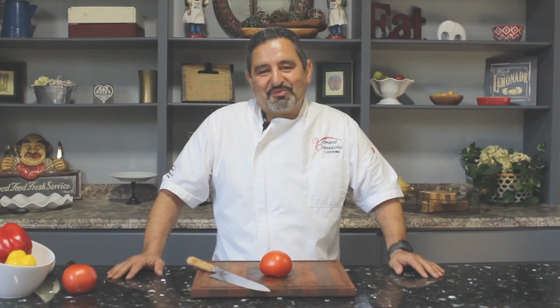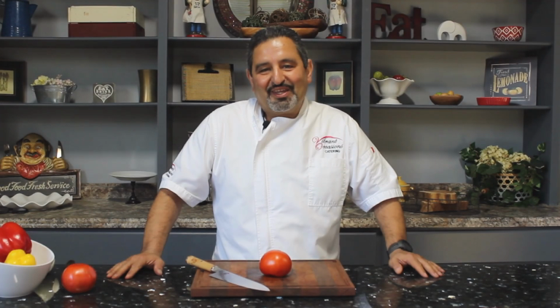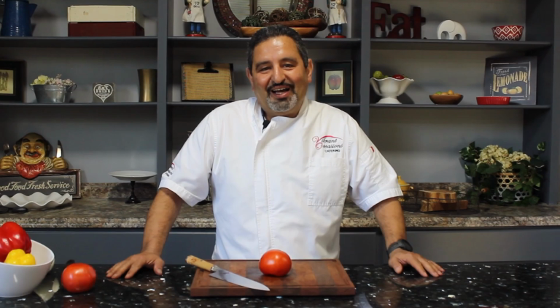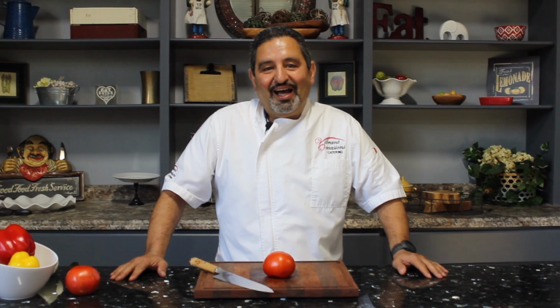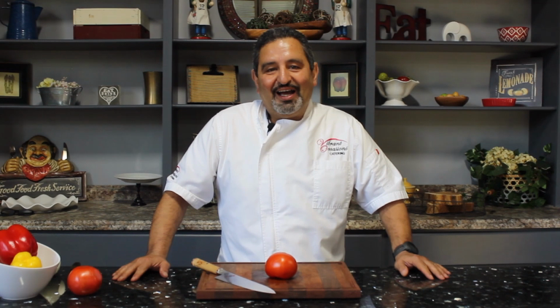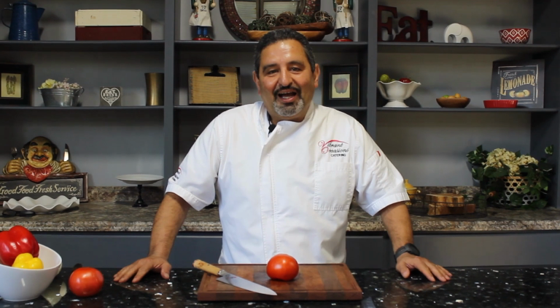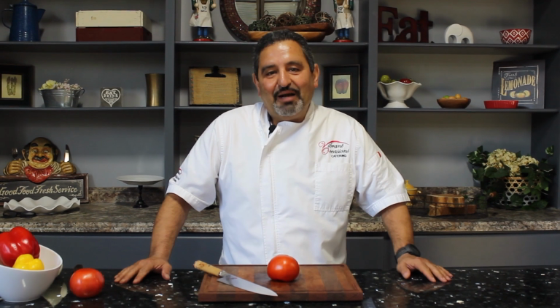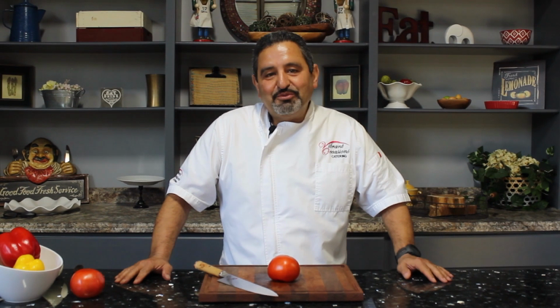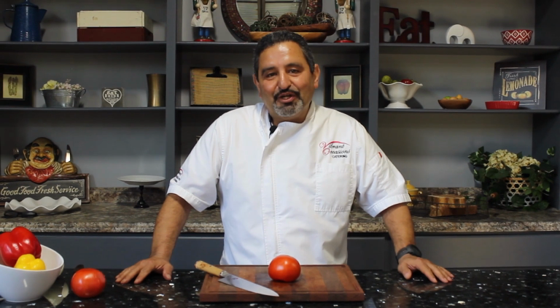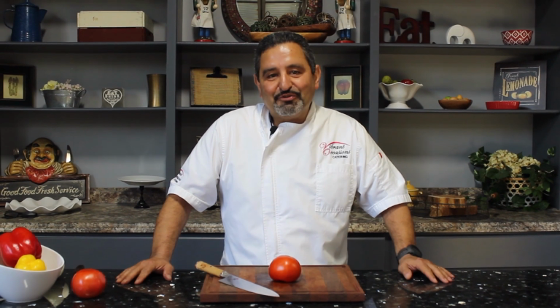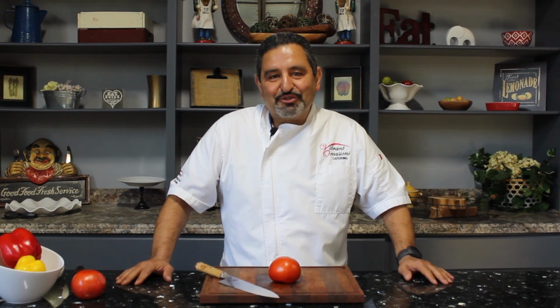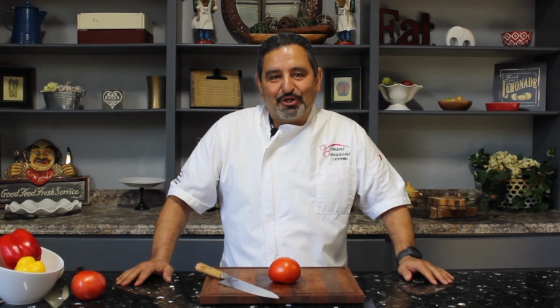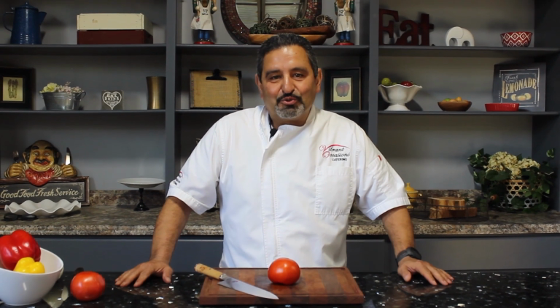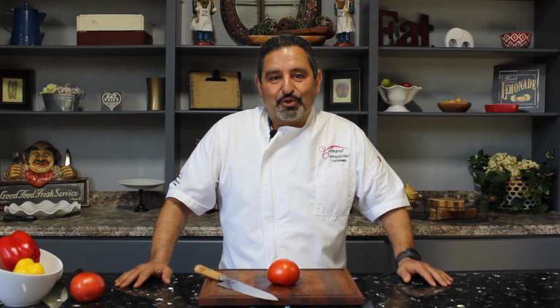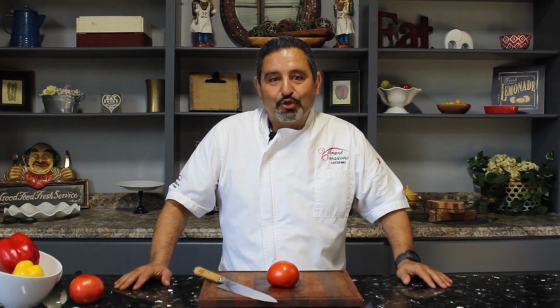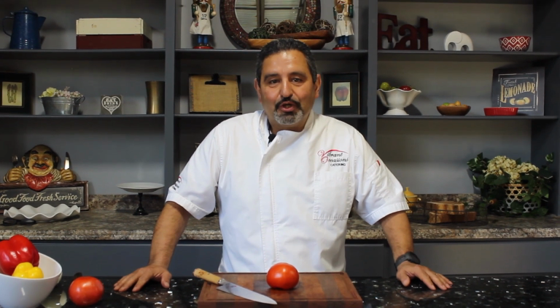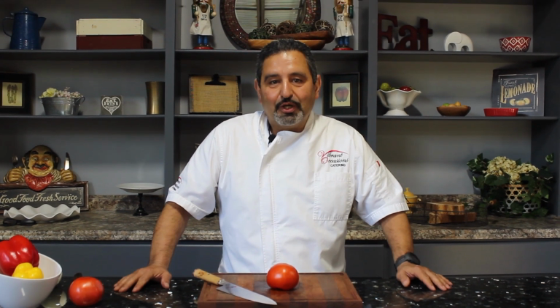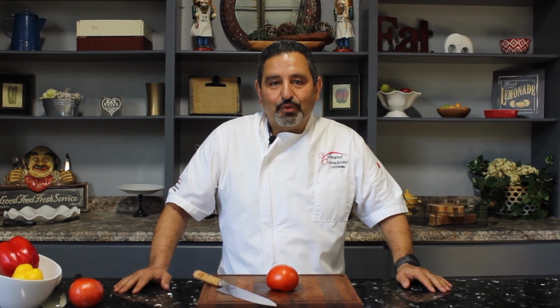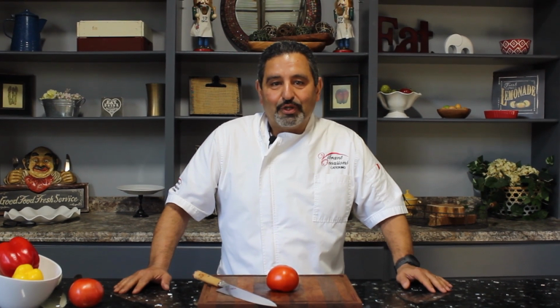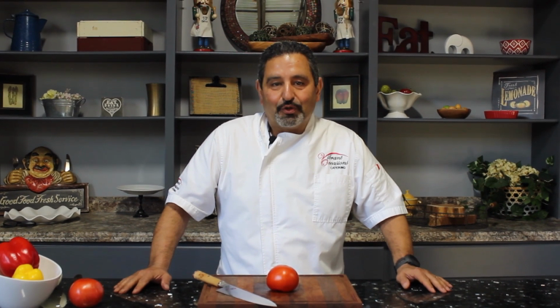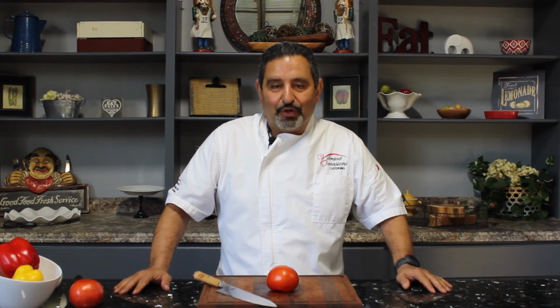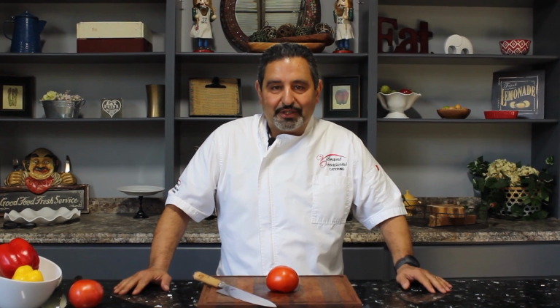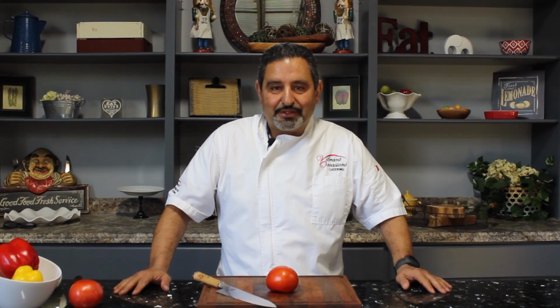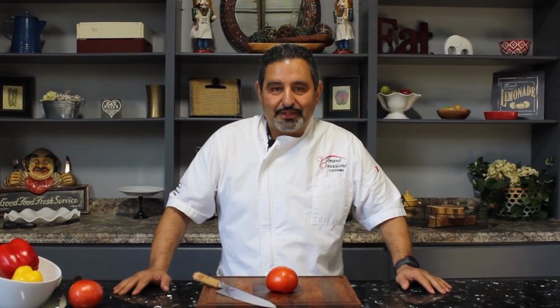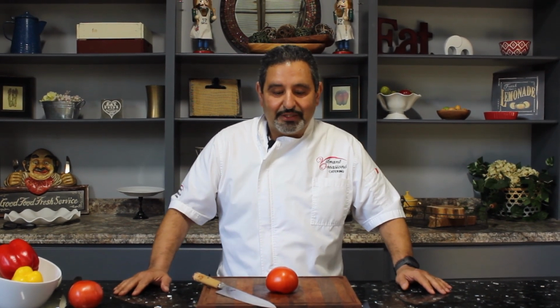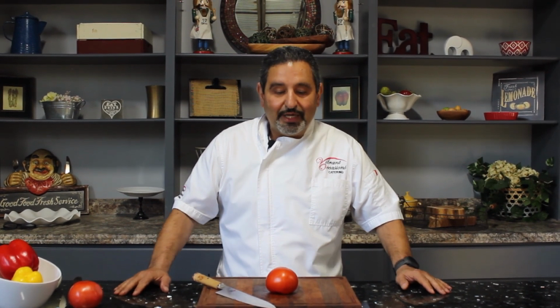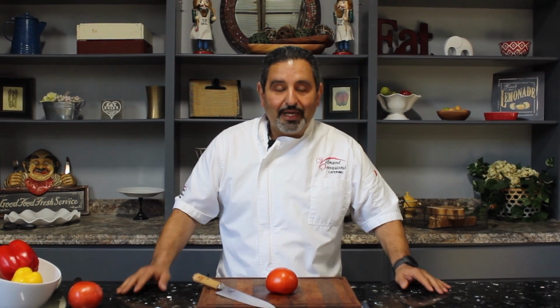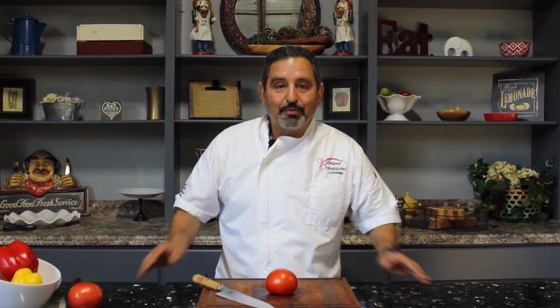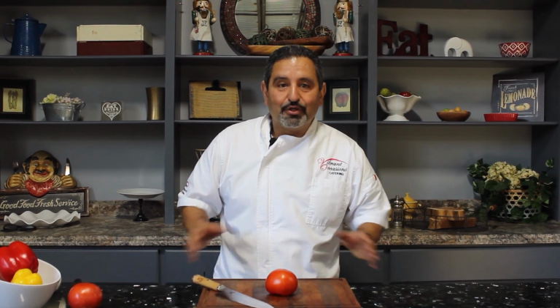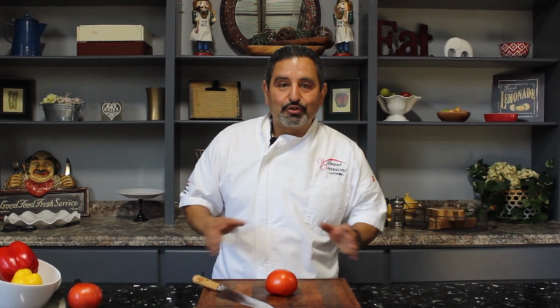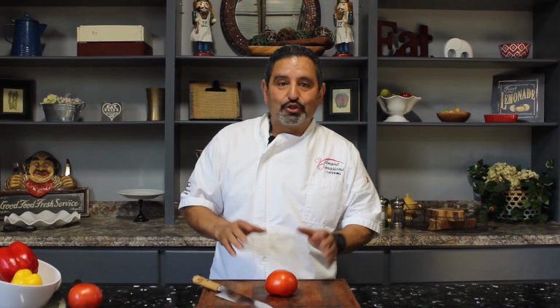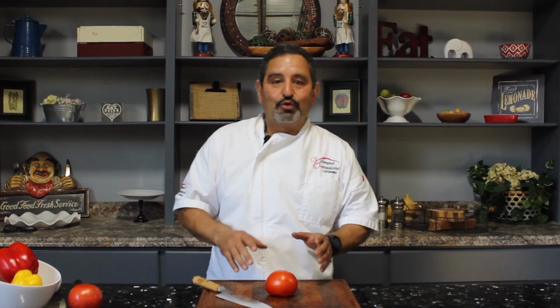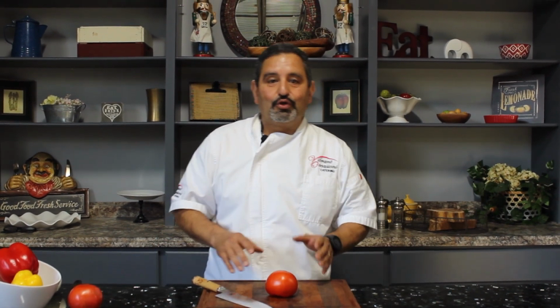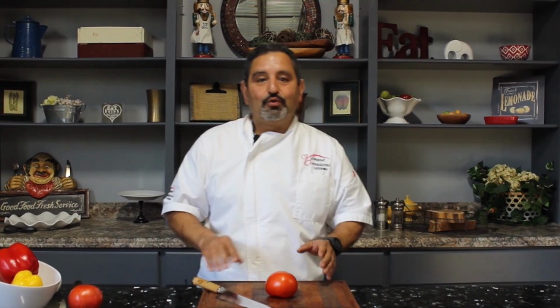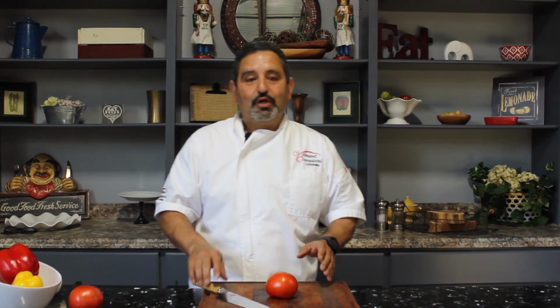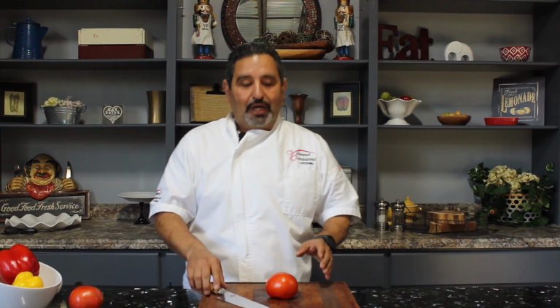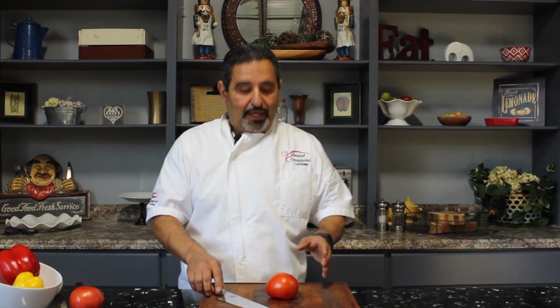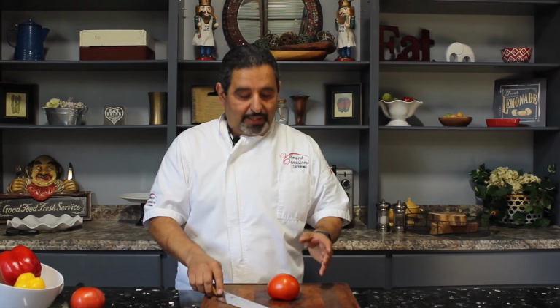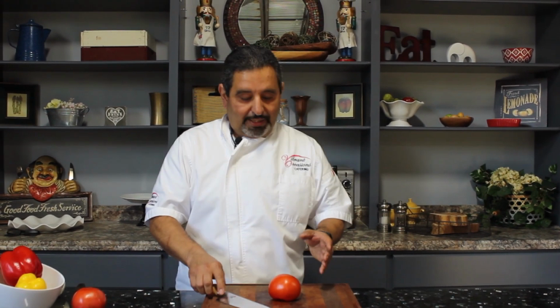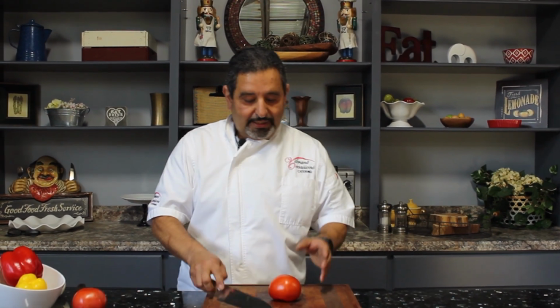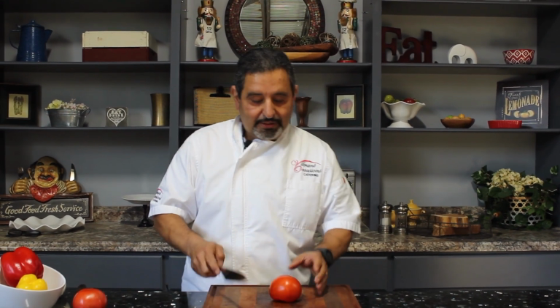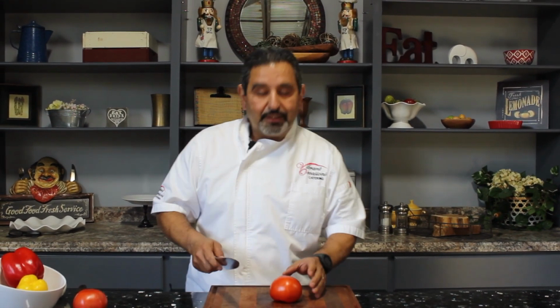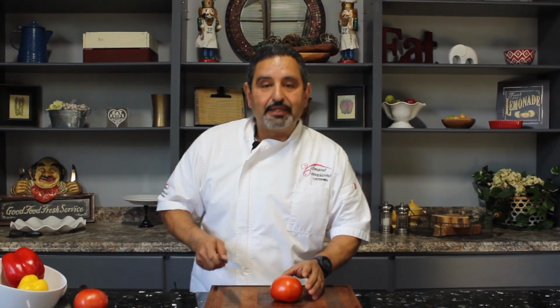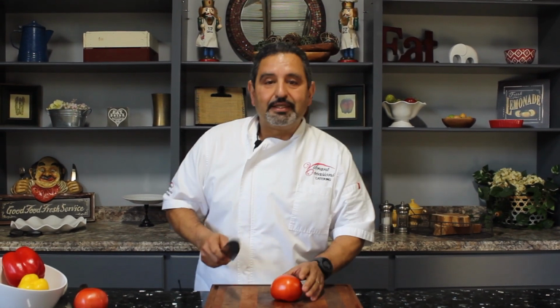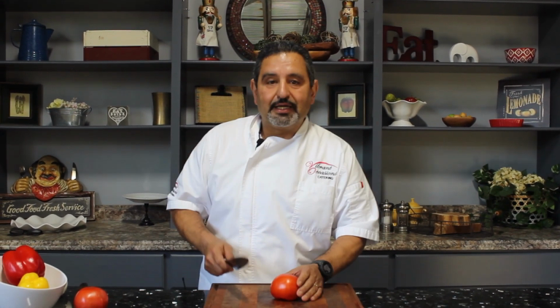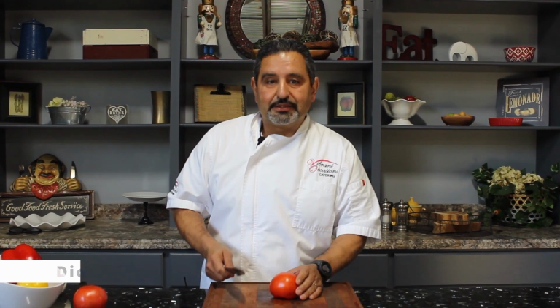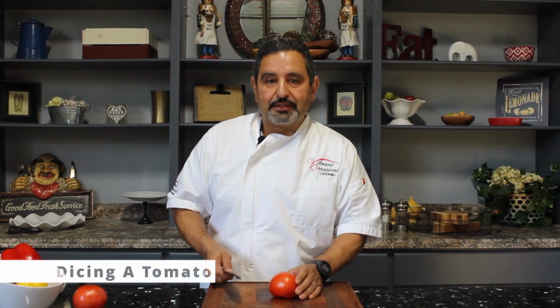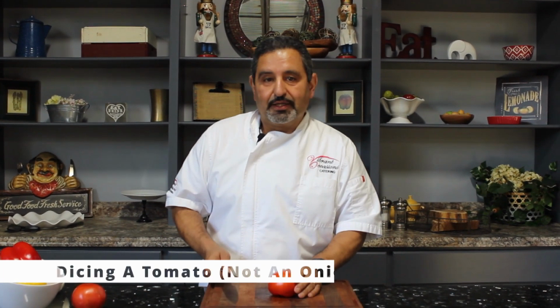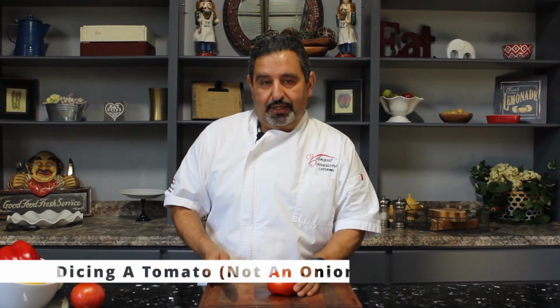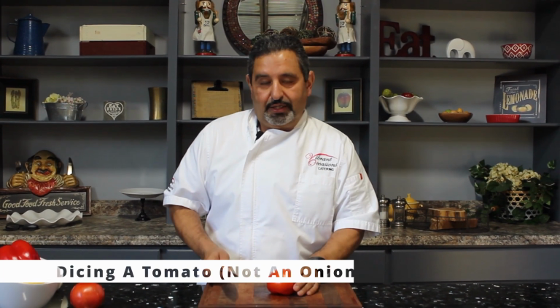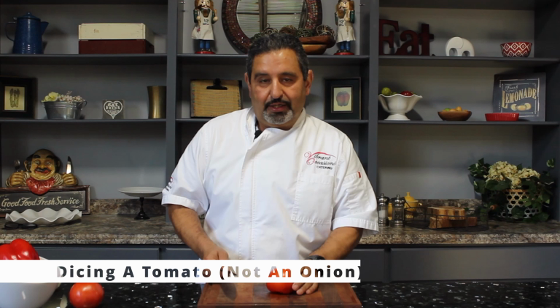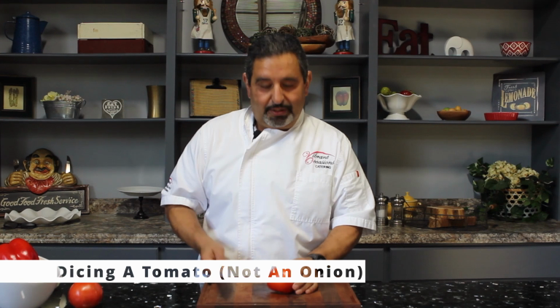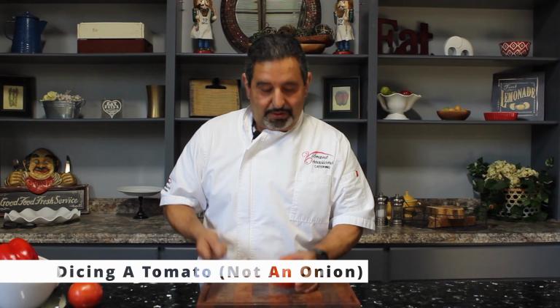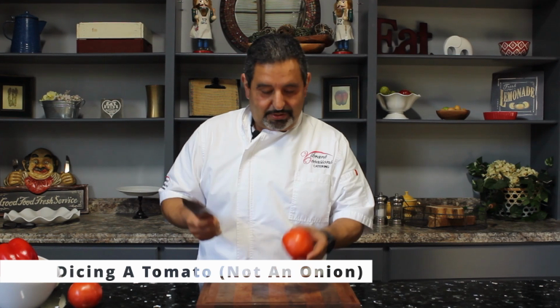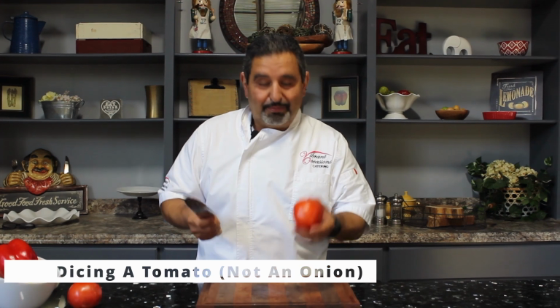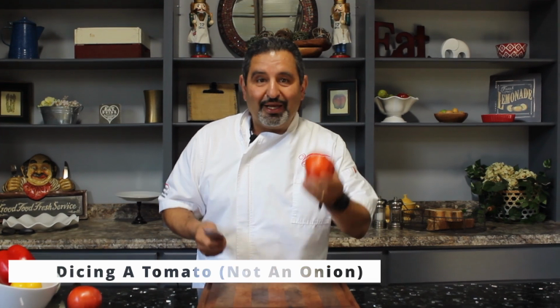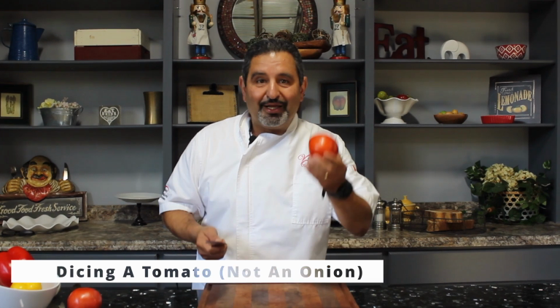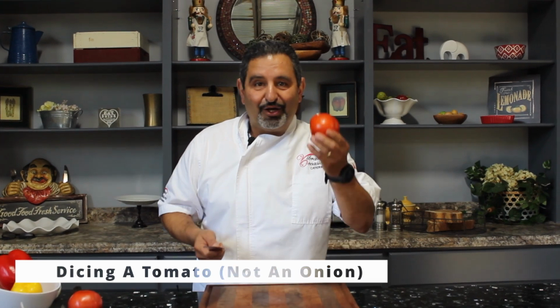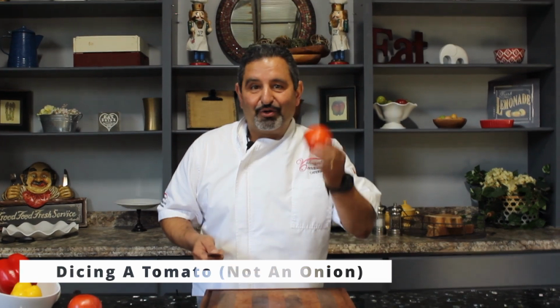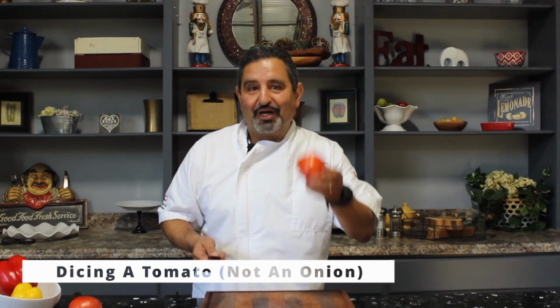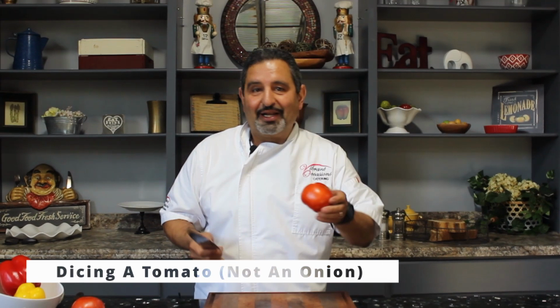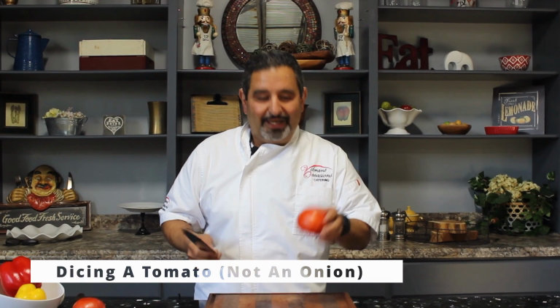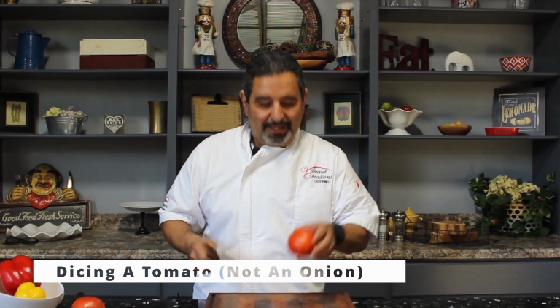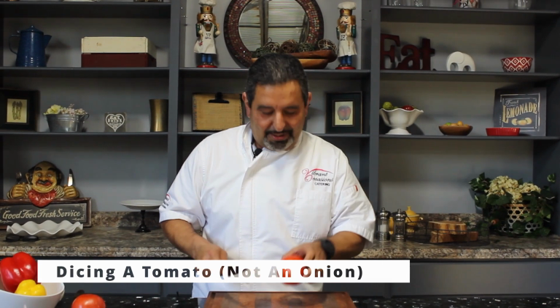Hi, I'm Chef Serge with Cooking with the Cricks. And today I'm gonna show you how to easily dice a tomato, not an onion.